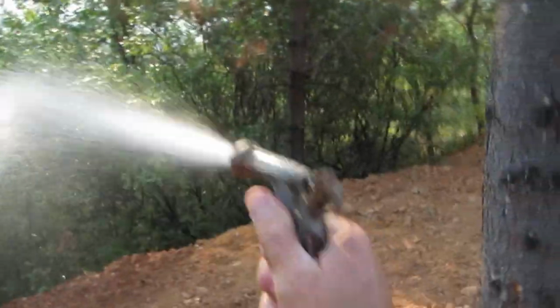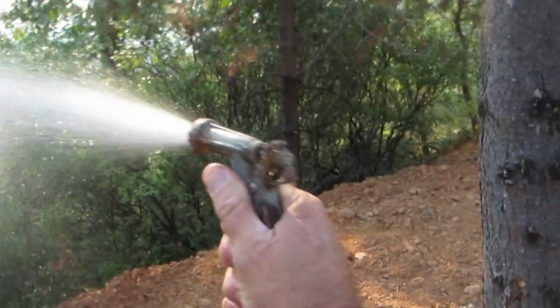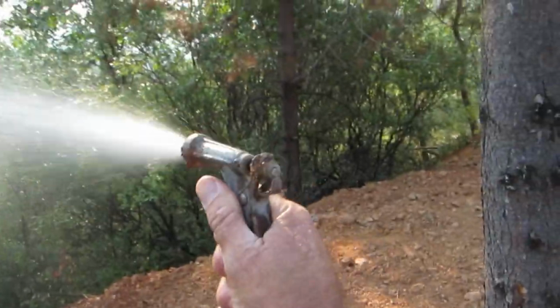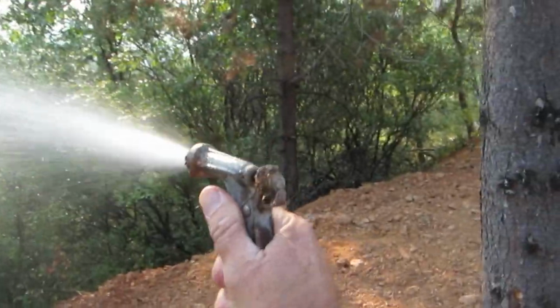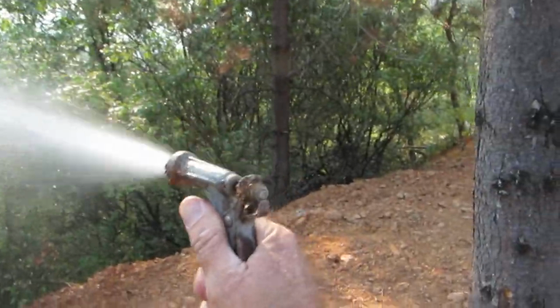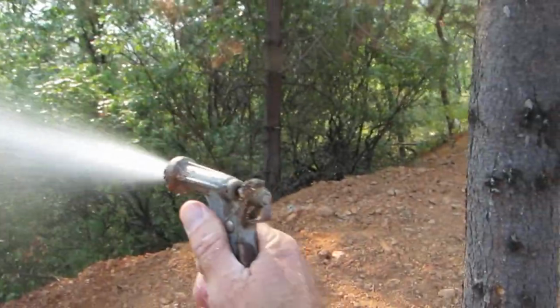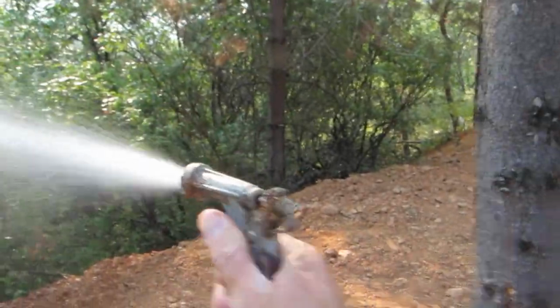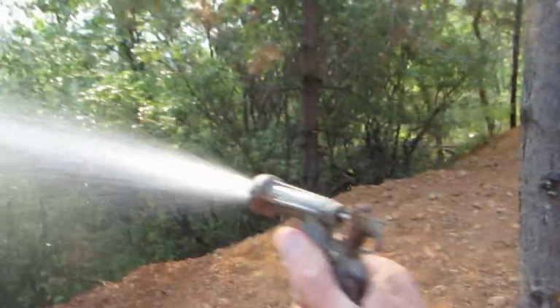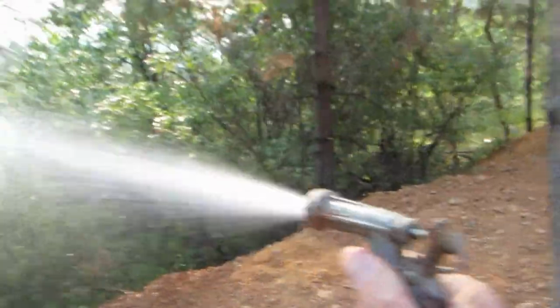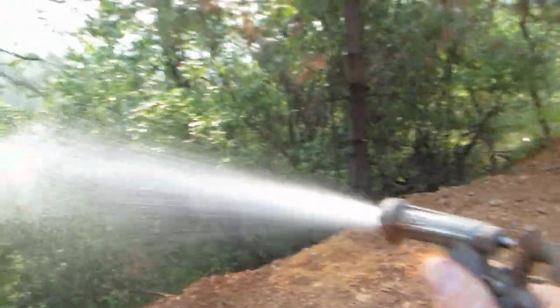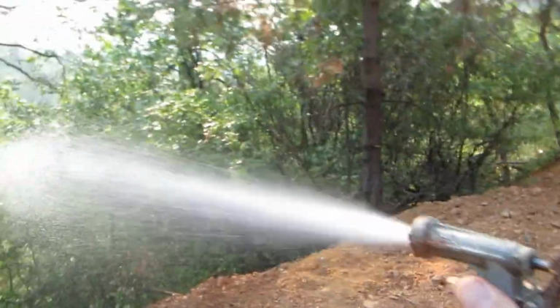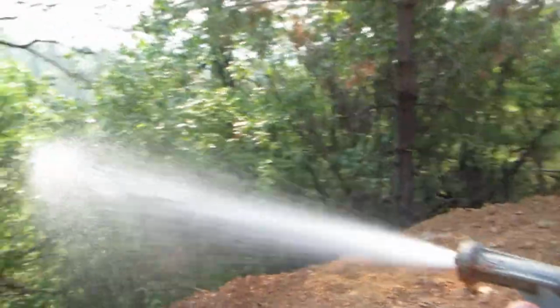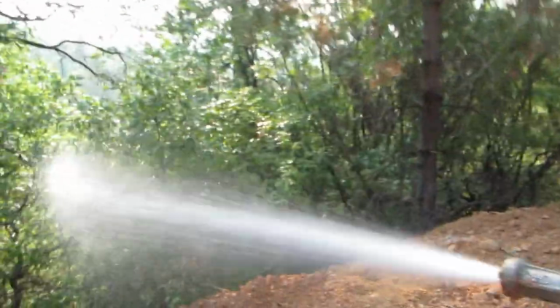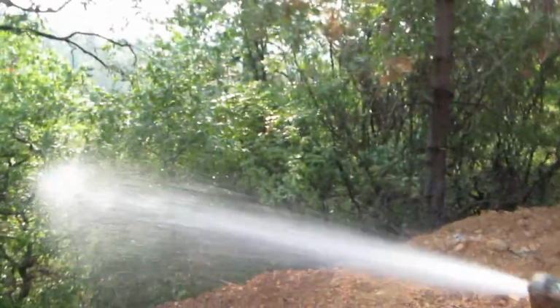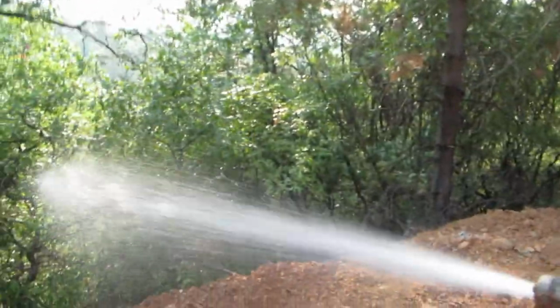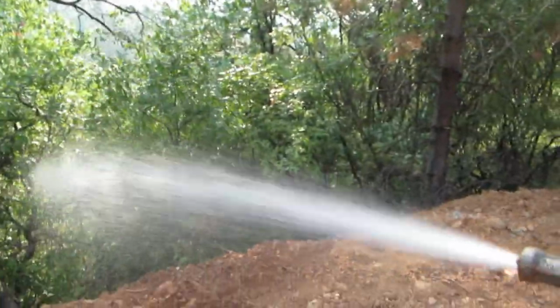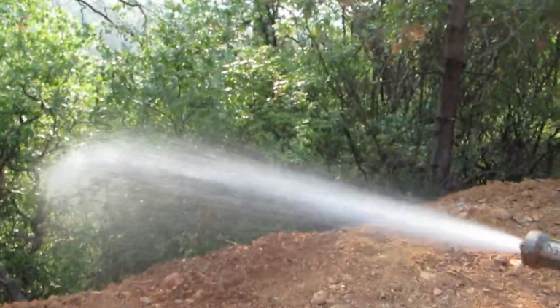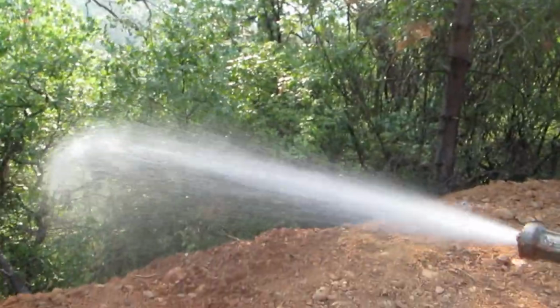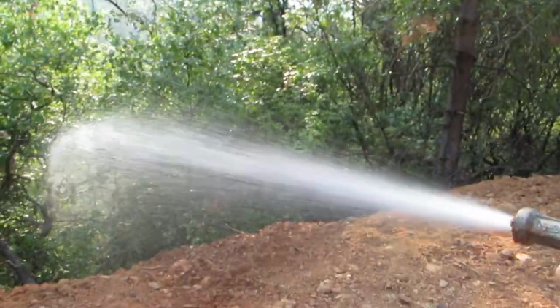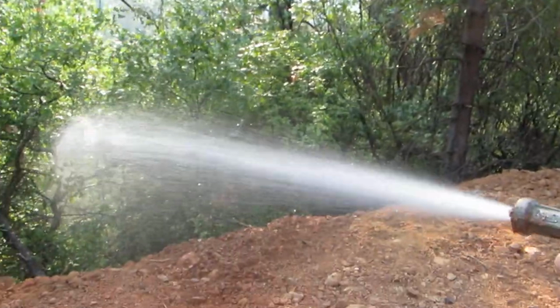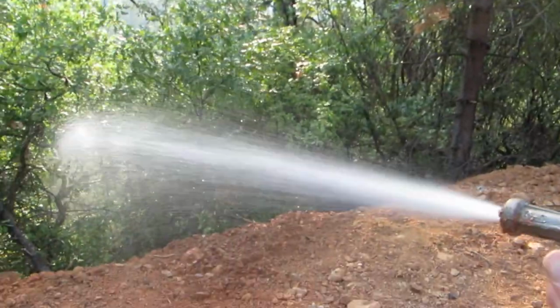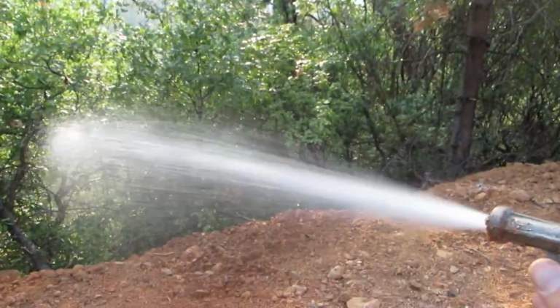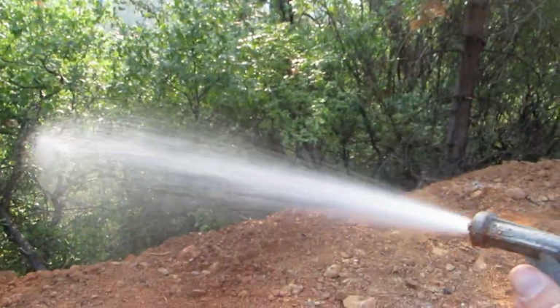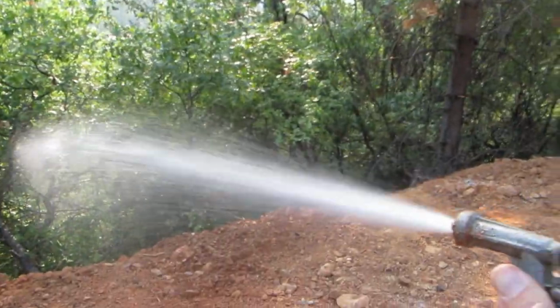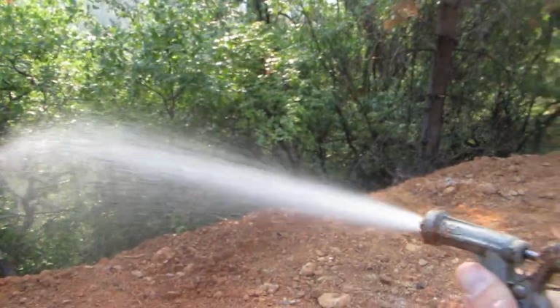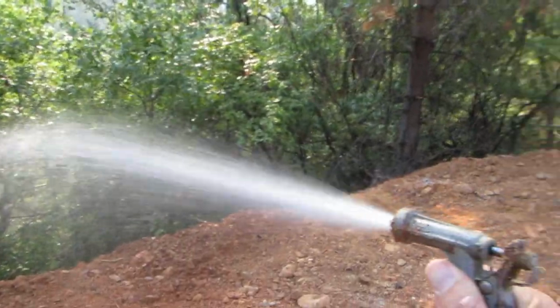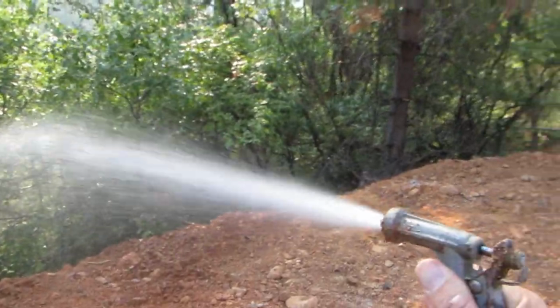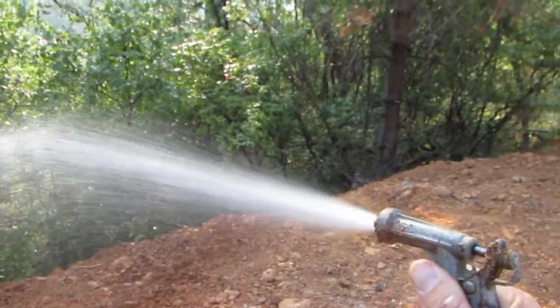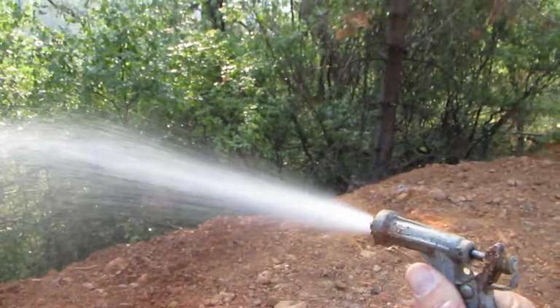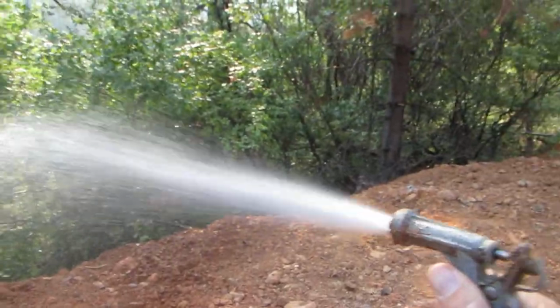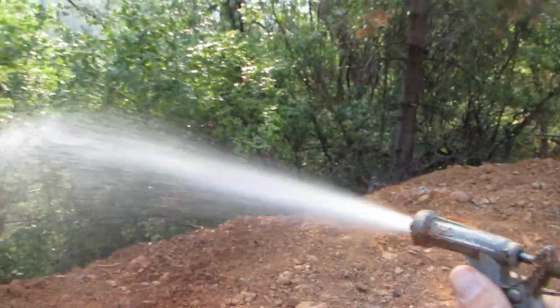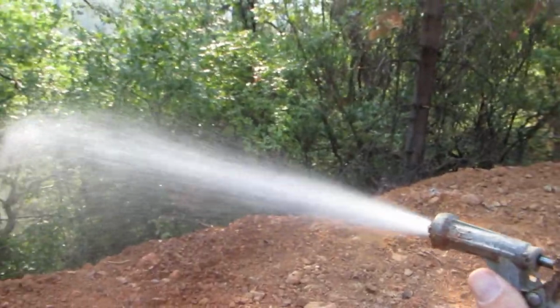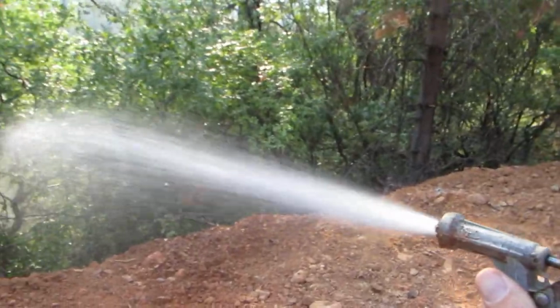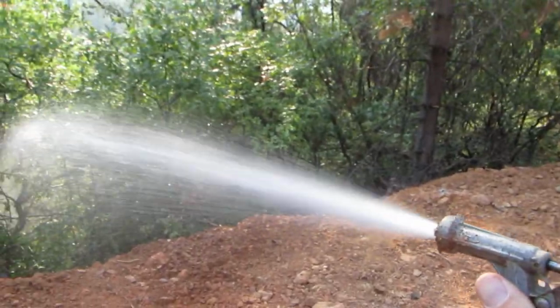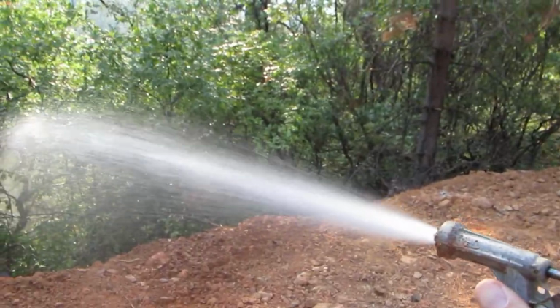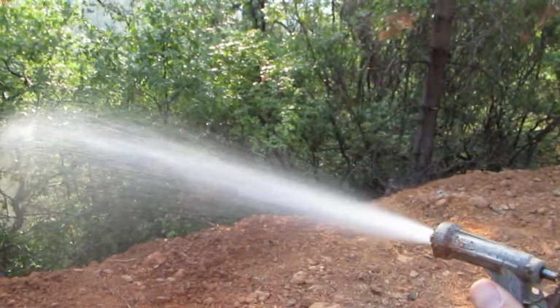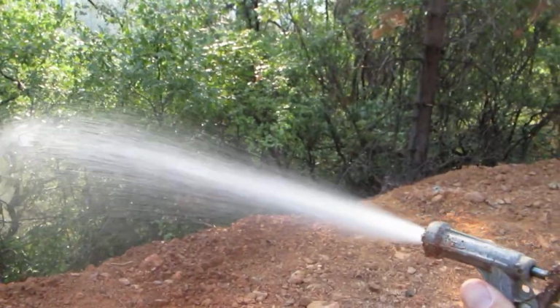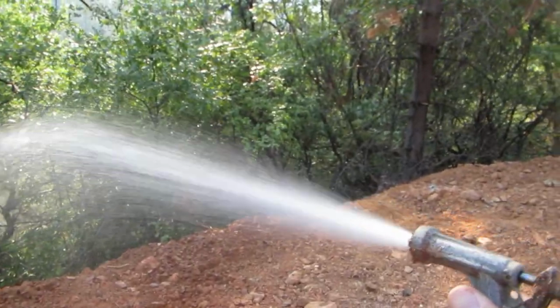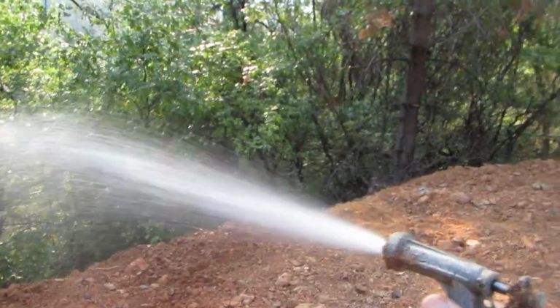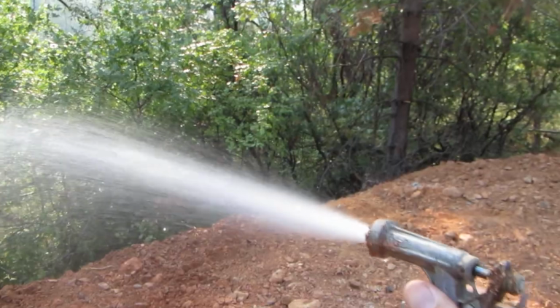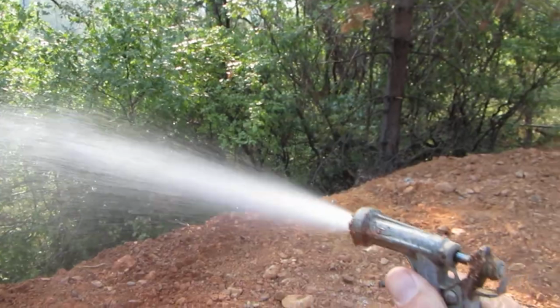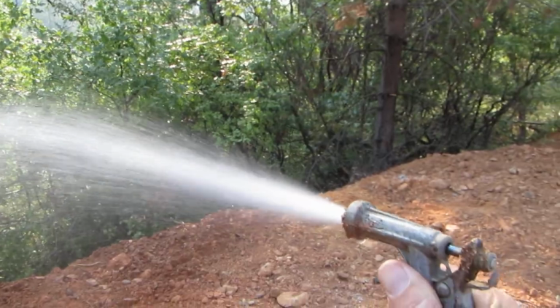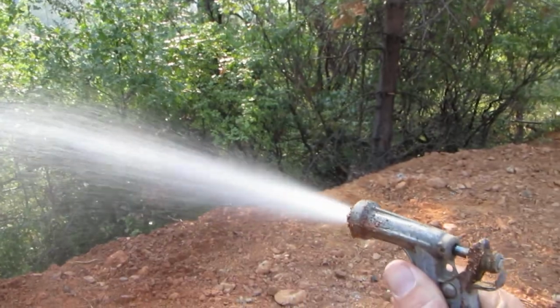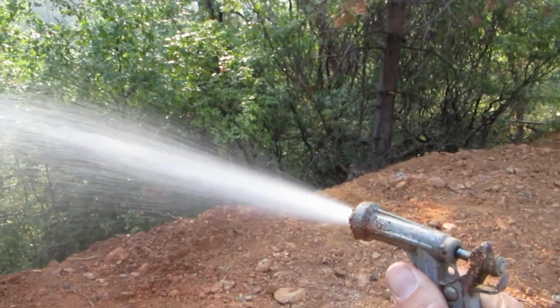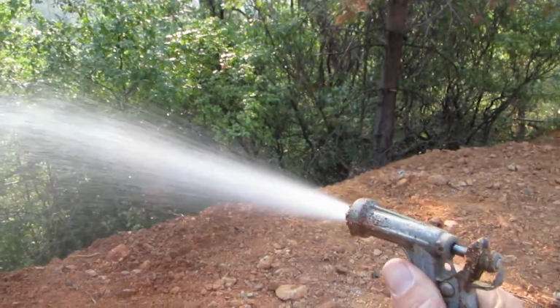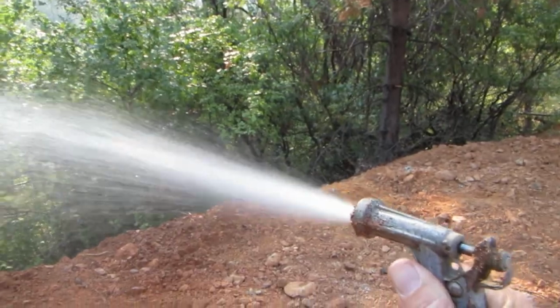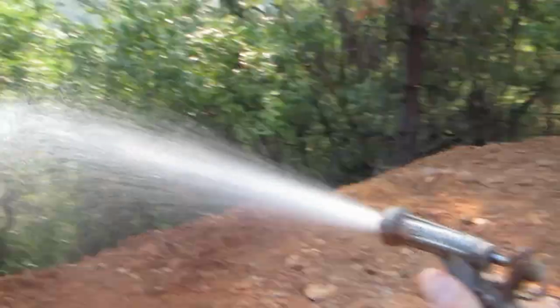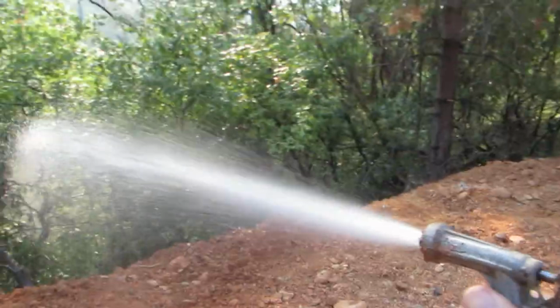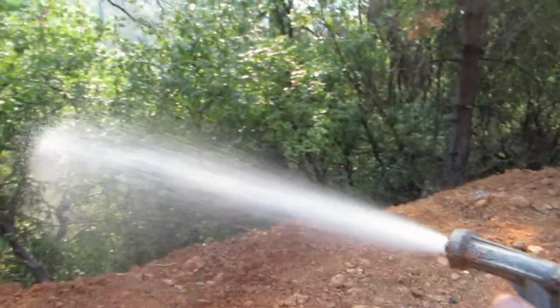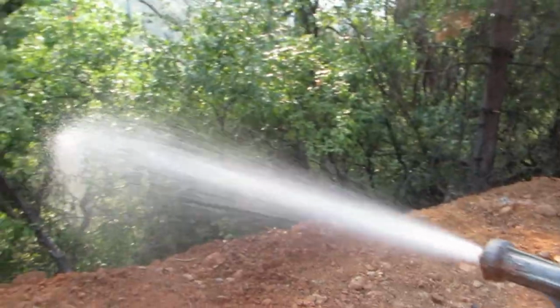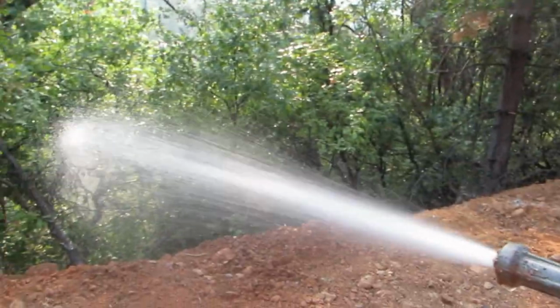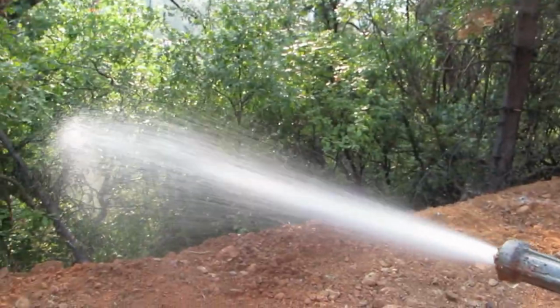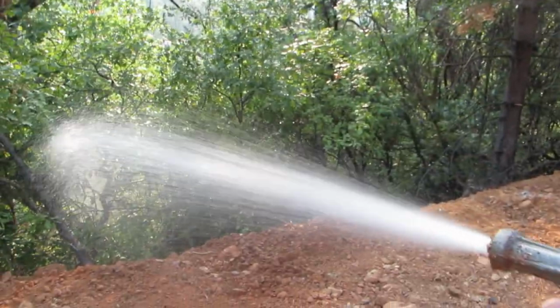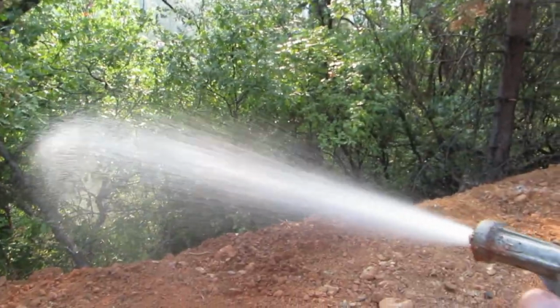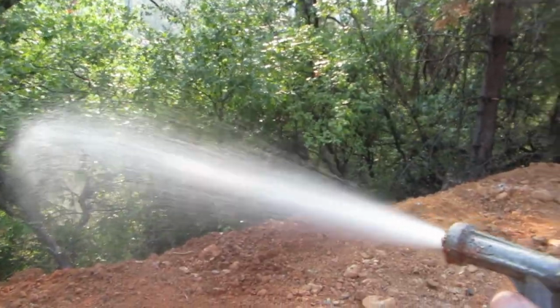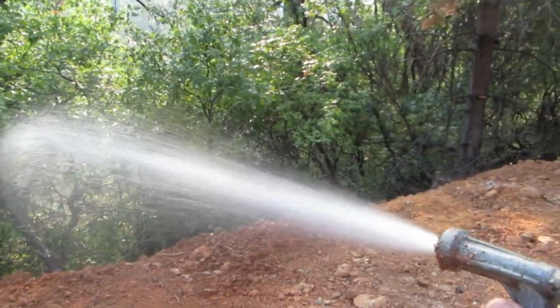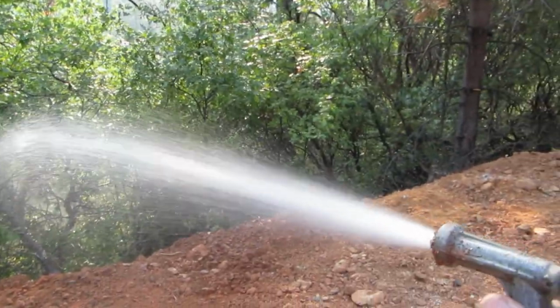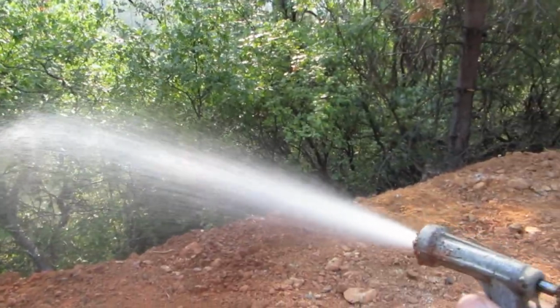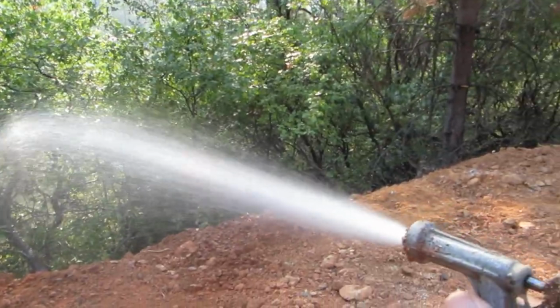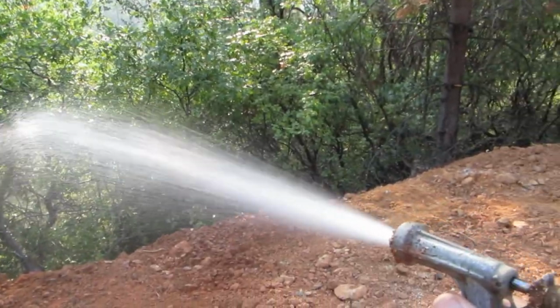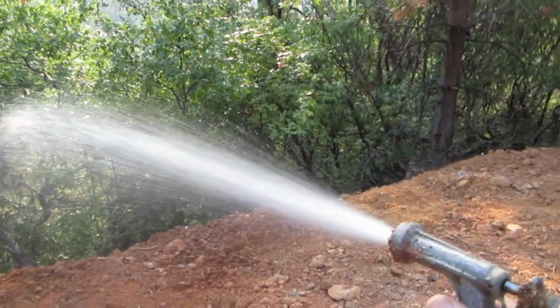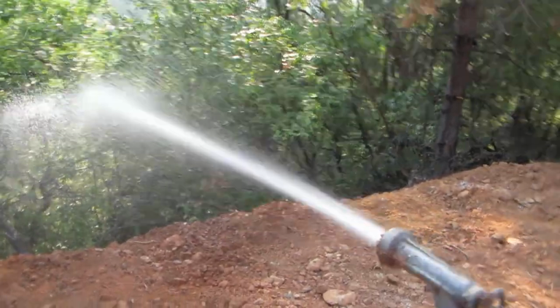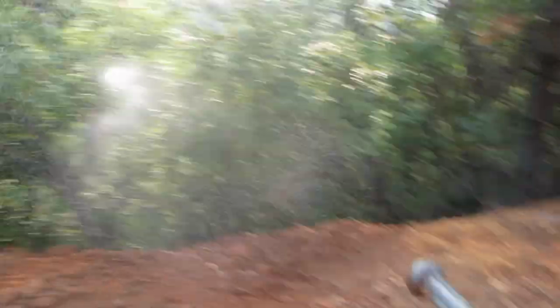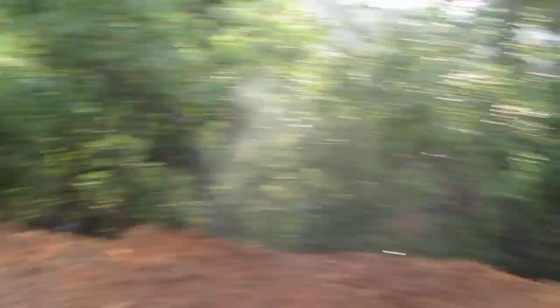There you go, Russ. Delicious water — I tasted it. It tastes like an old hose. I think that's because it's going through an old hose.